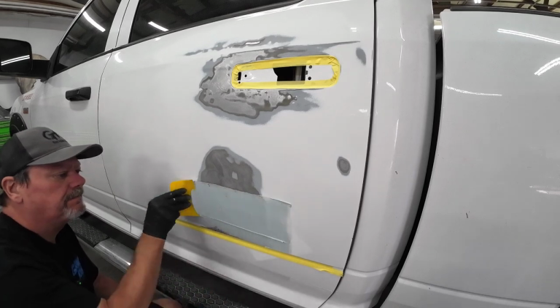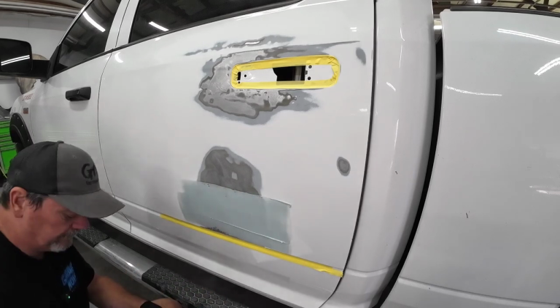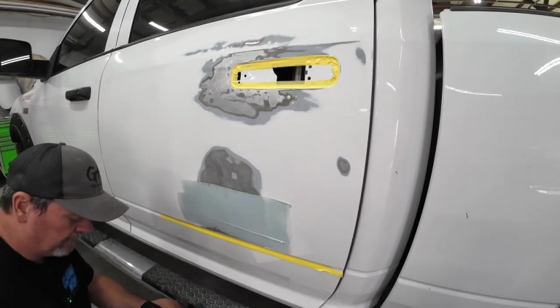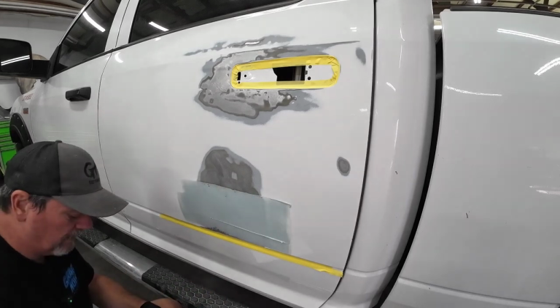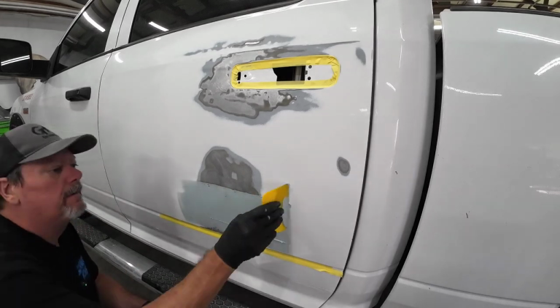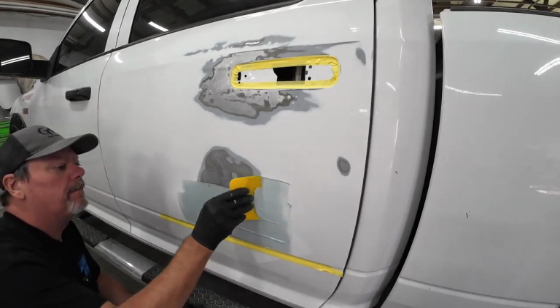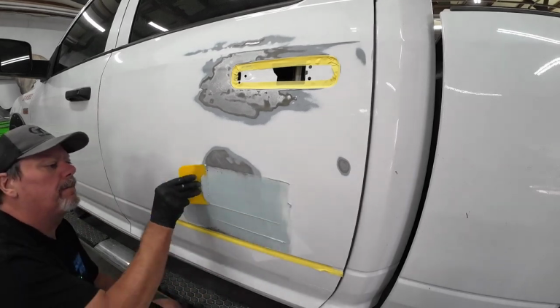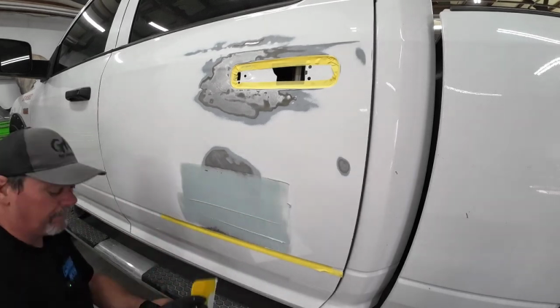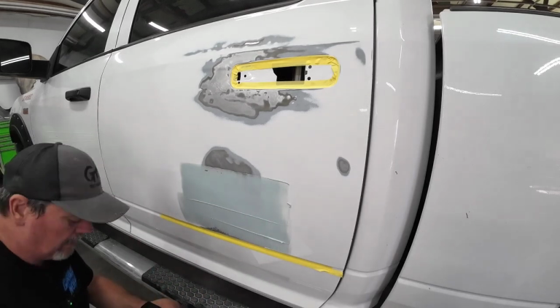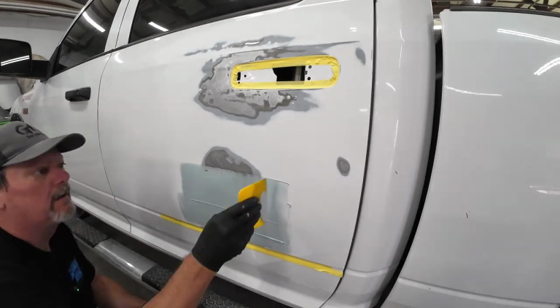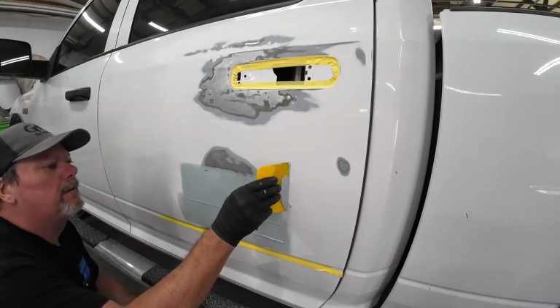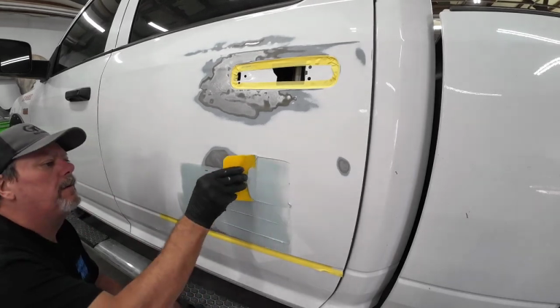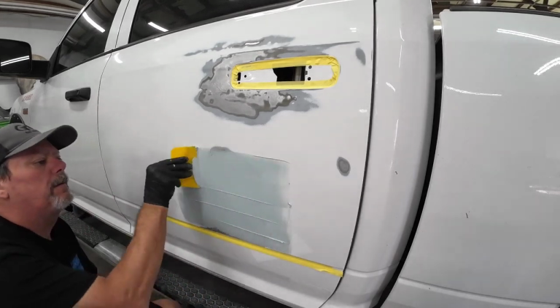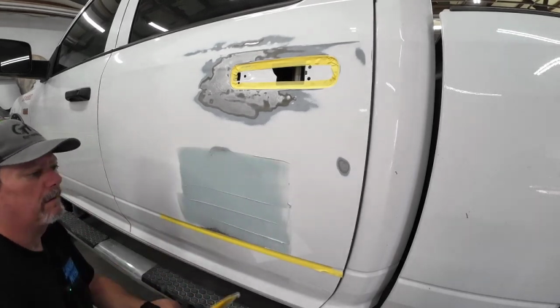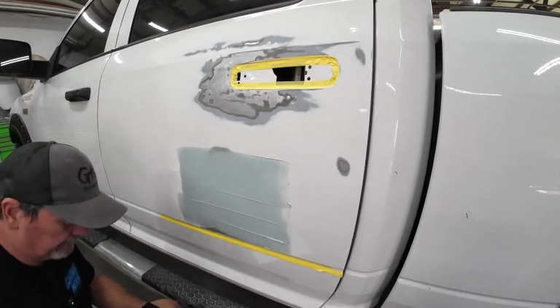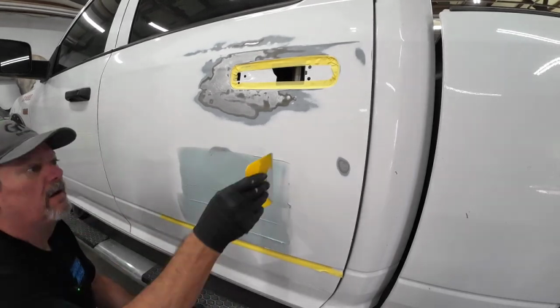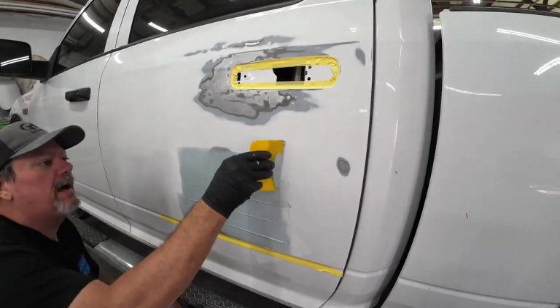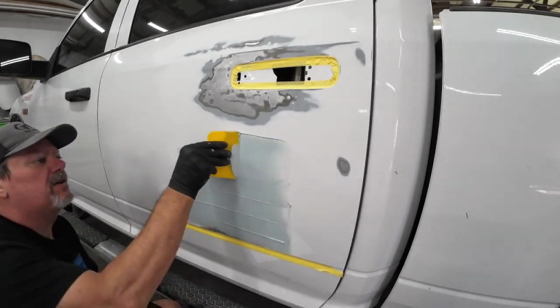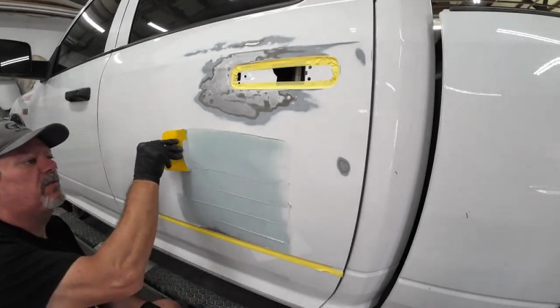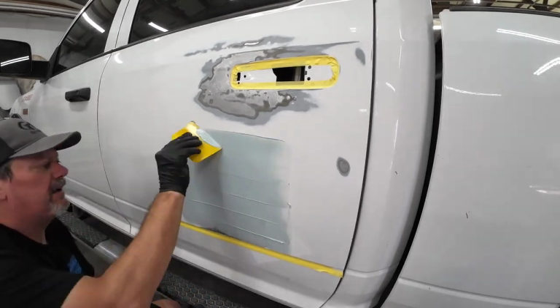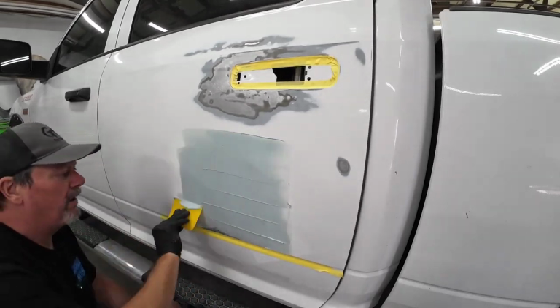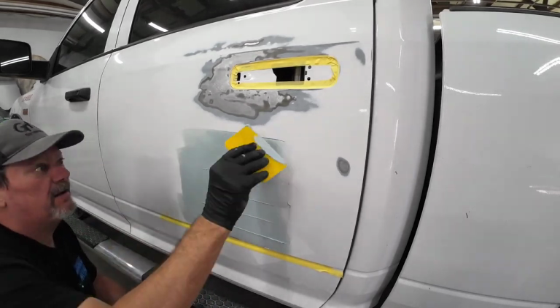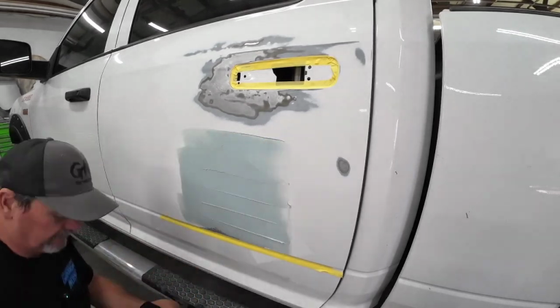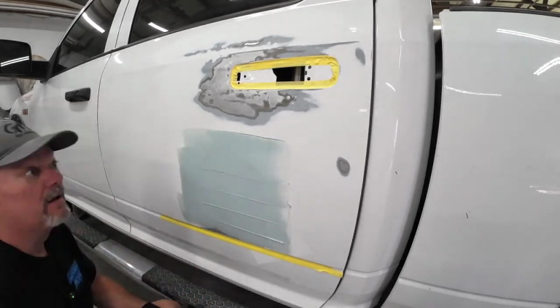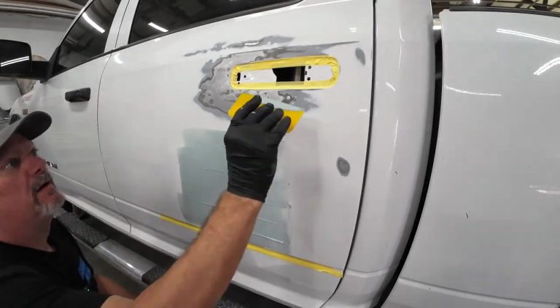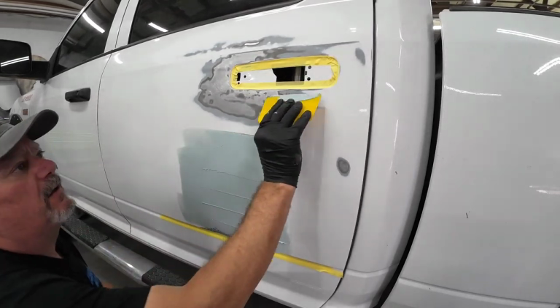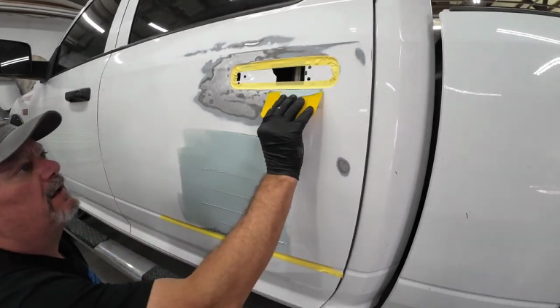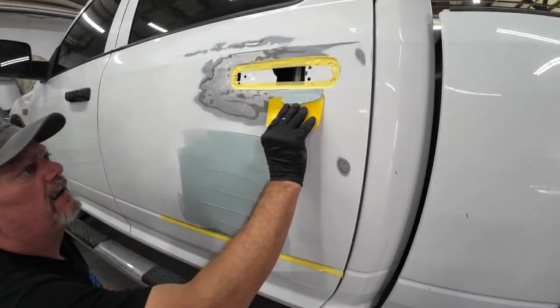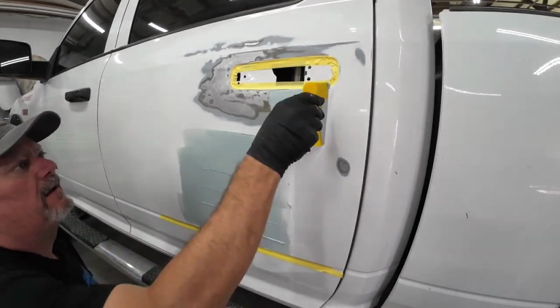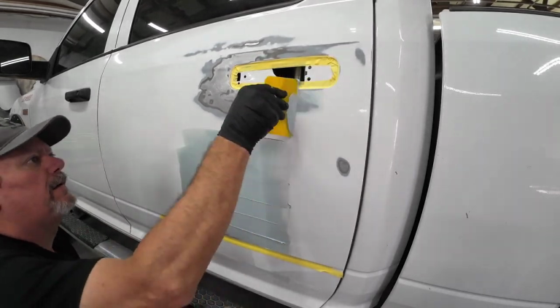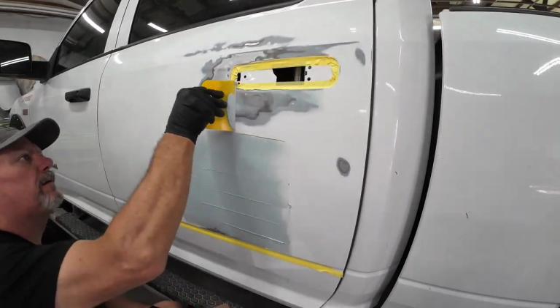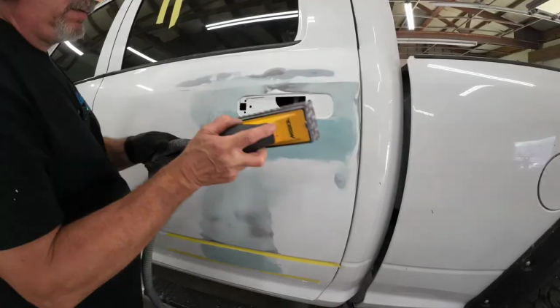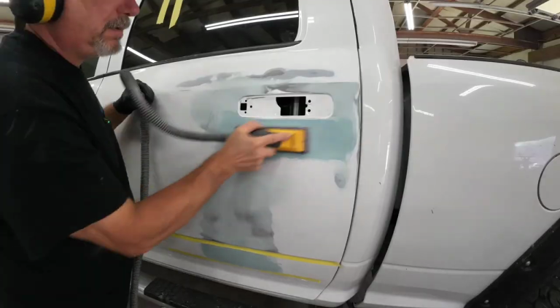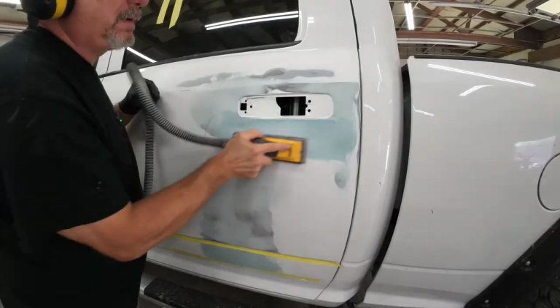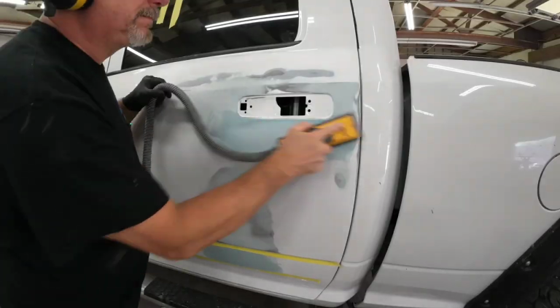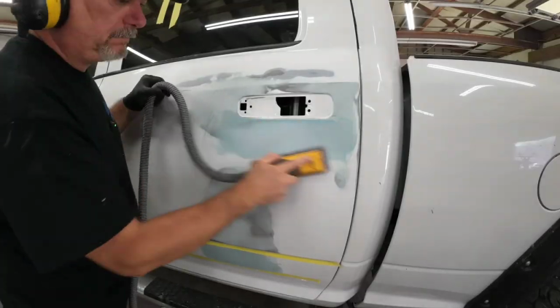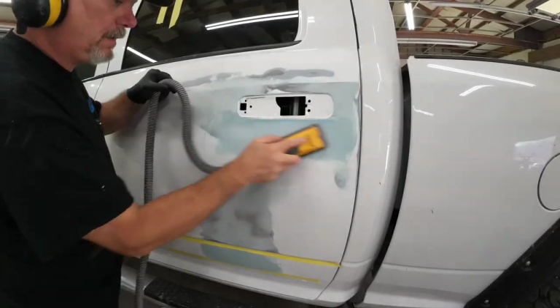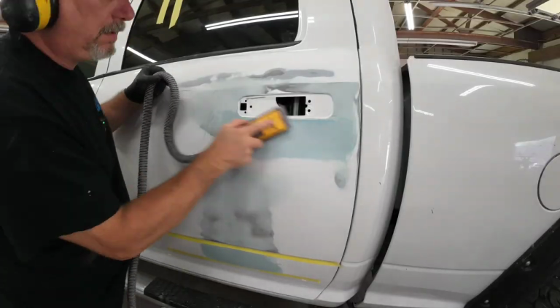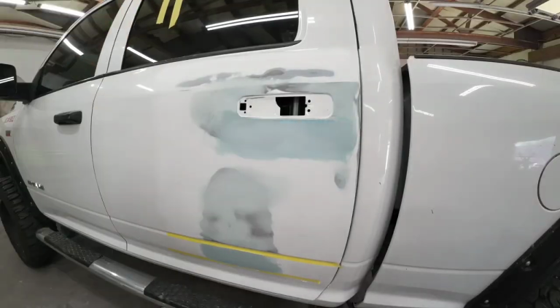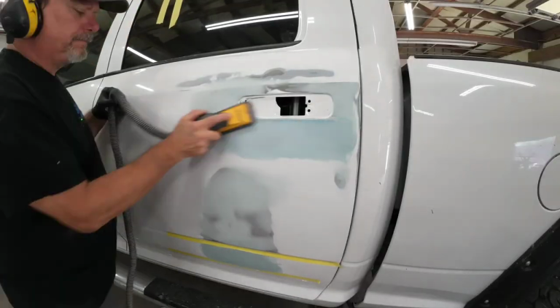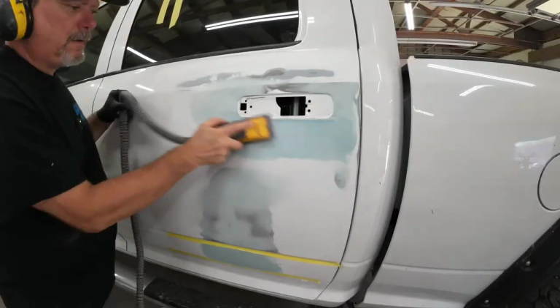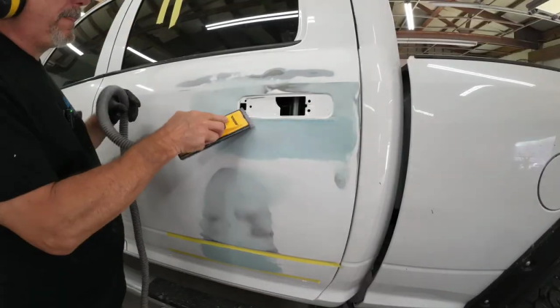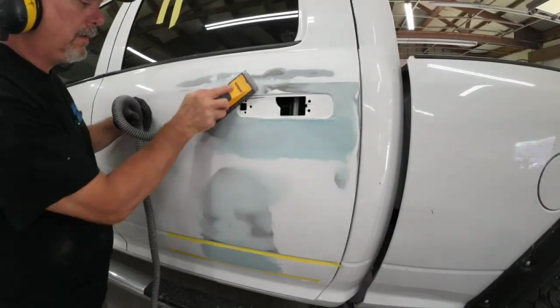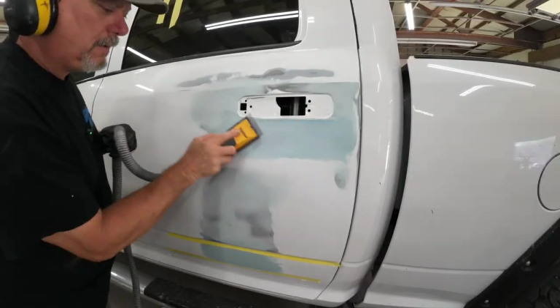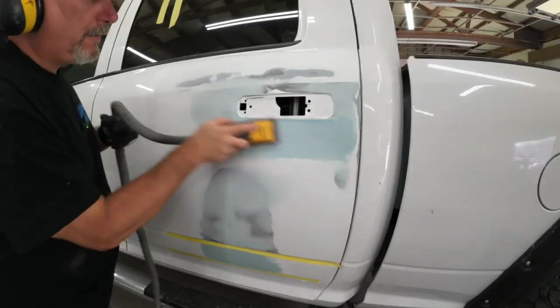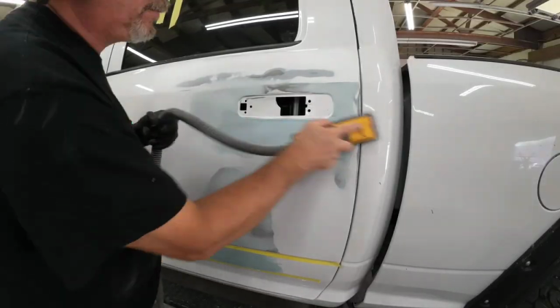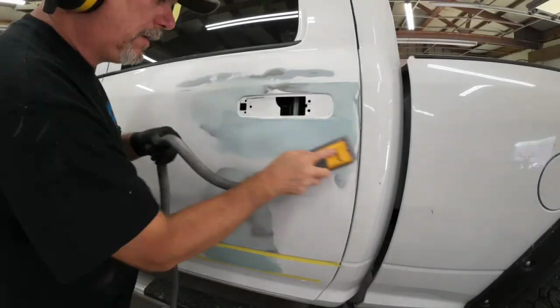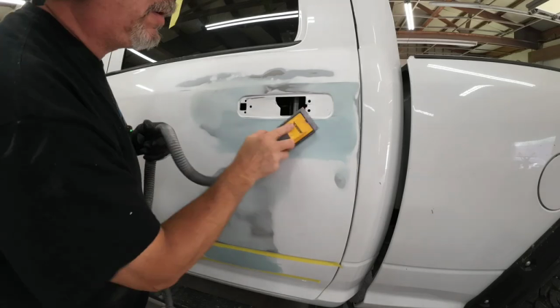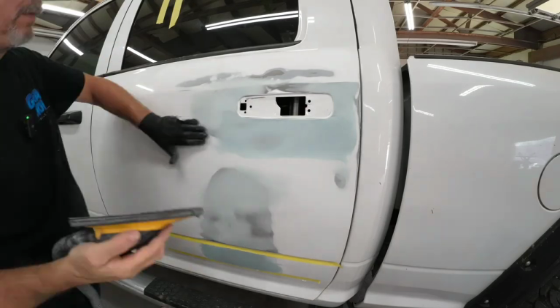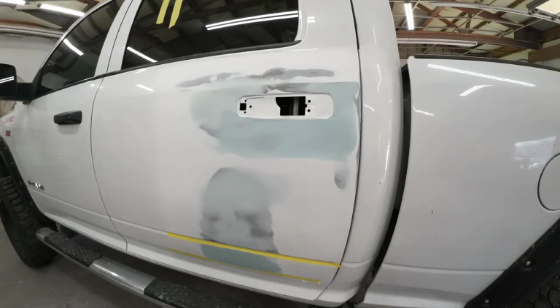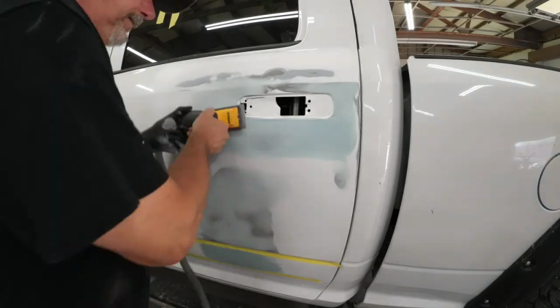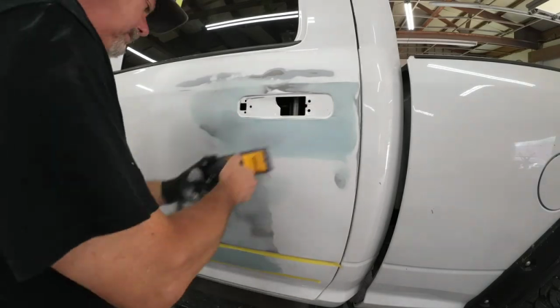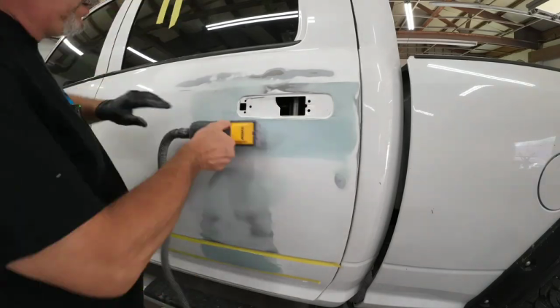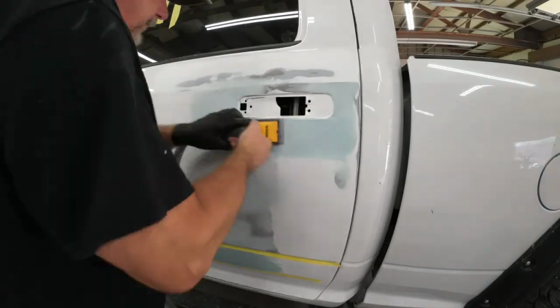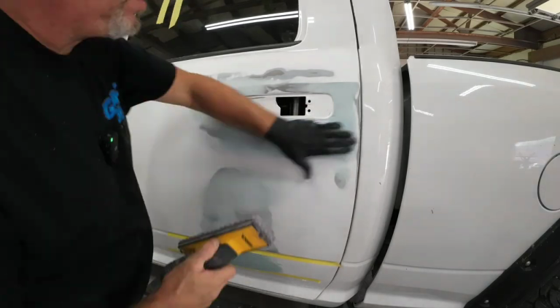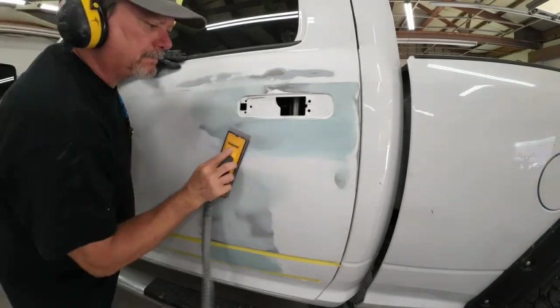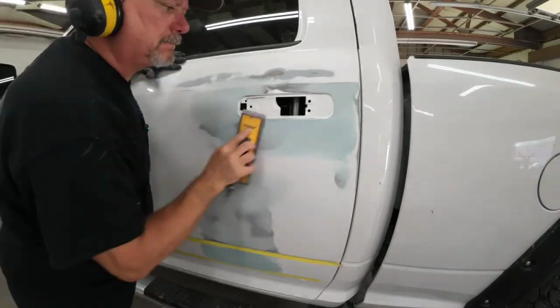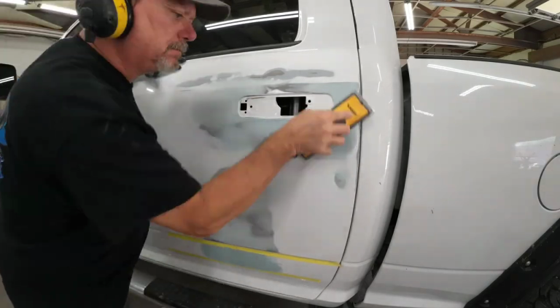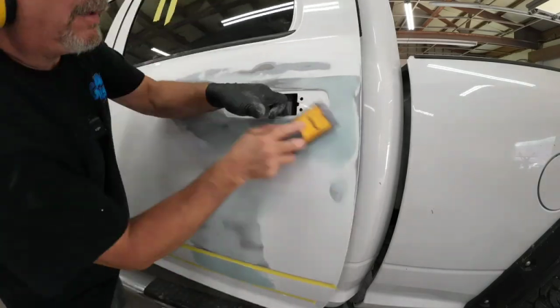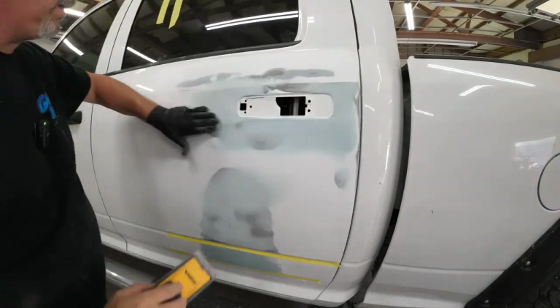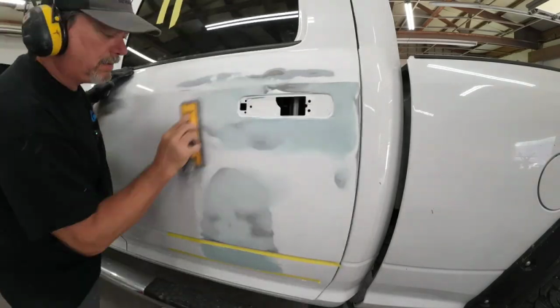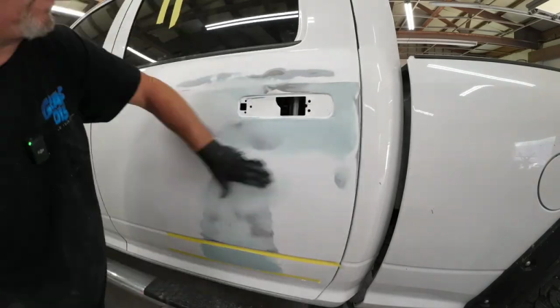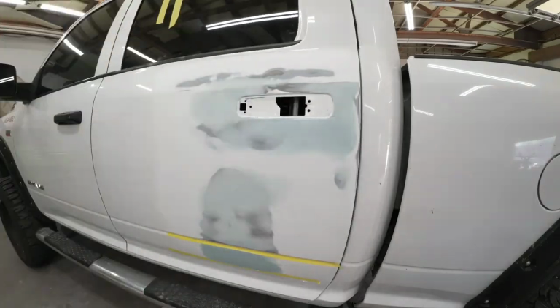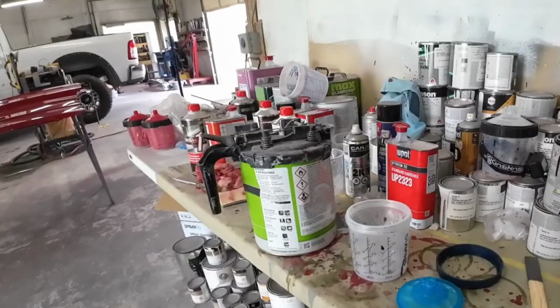Today we're talking about primer — how to mix, apply, and block sand your primer so you can get a beautiful looking paint job.